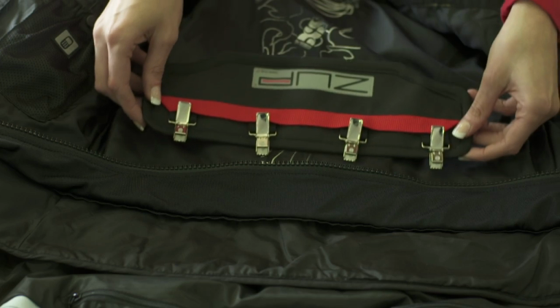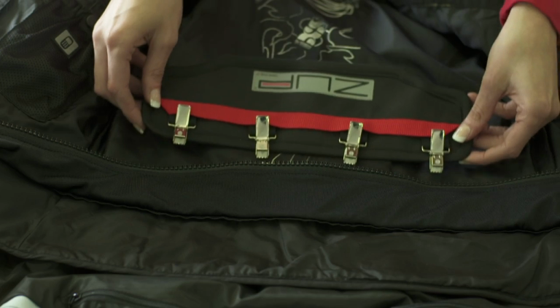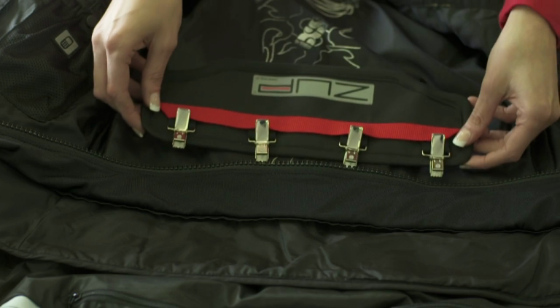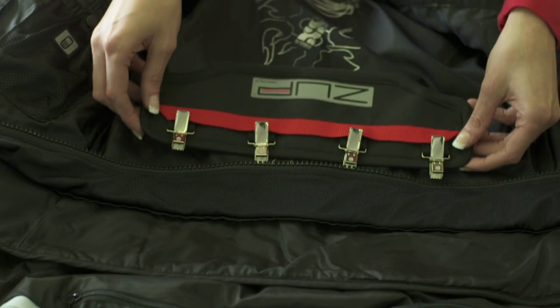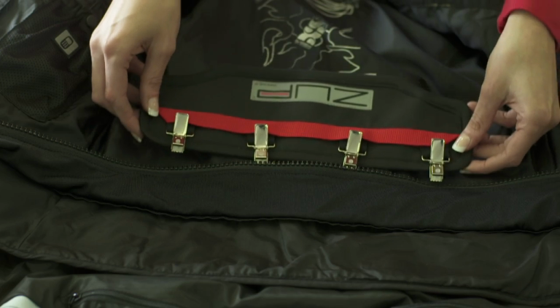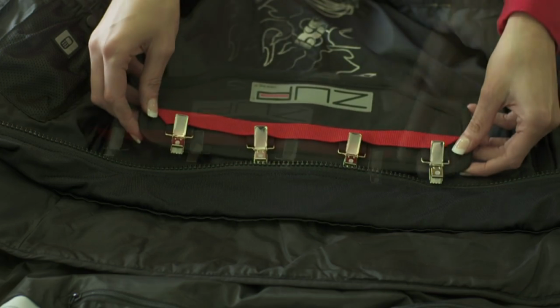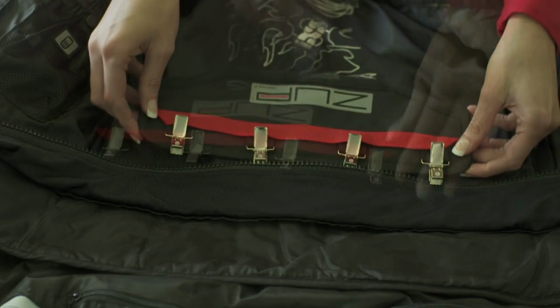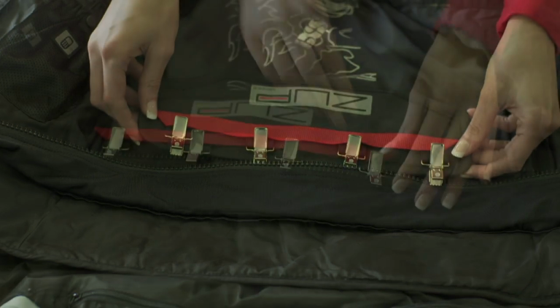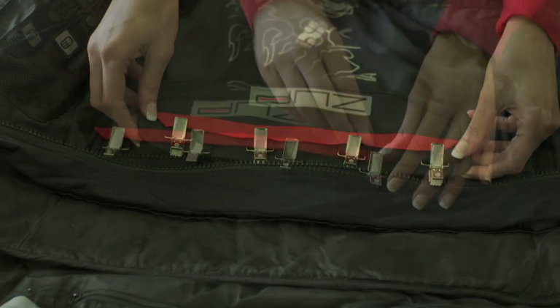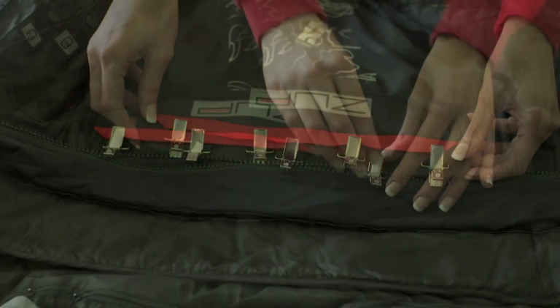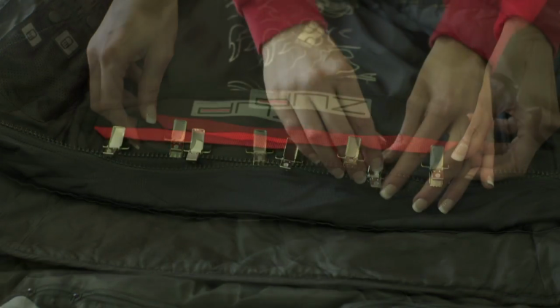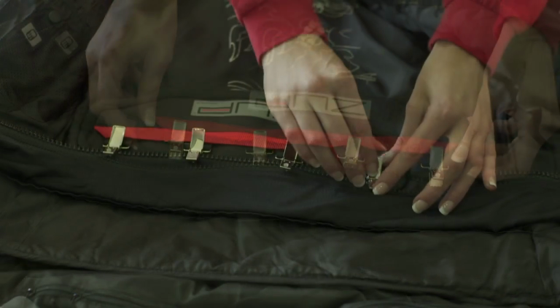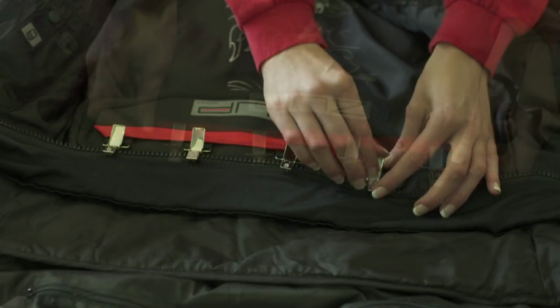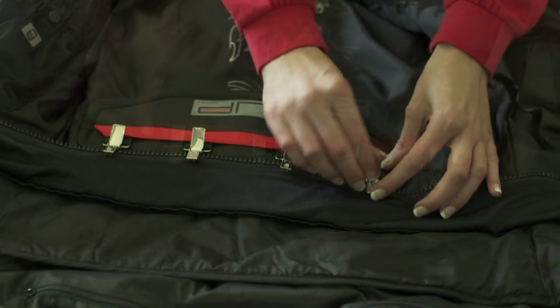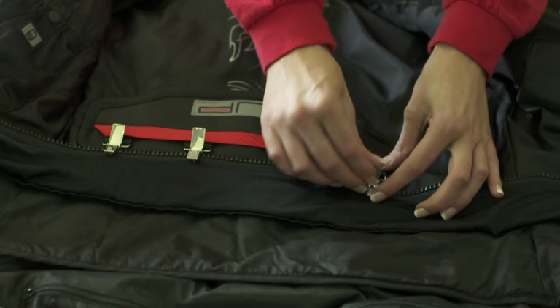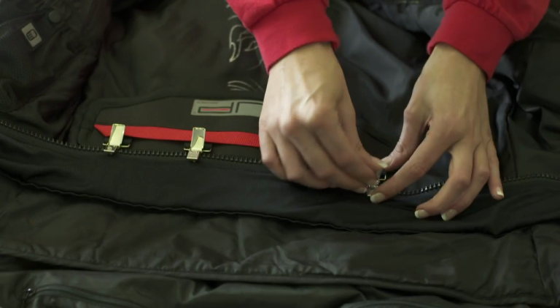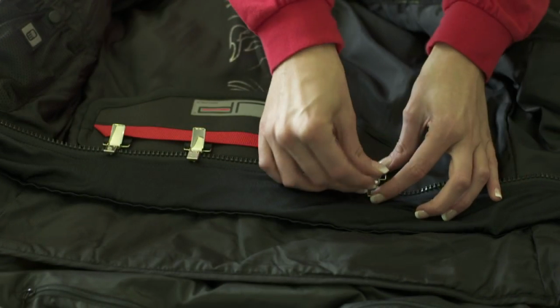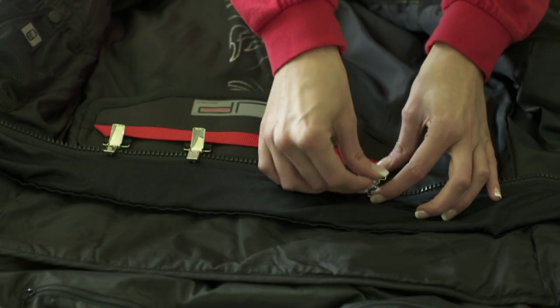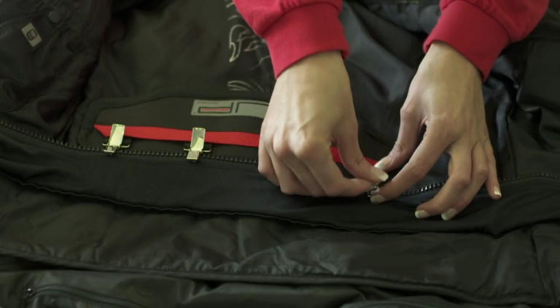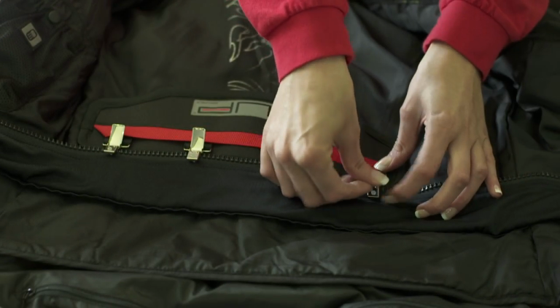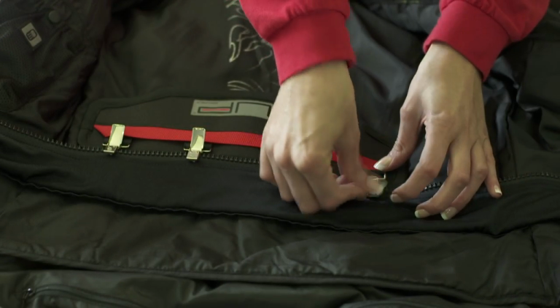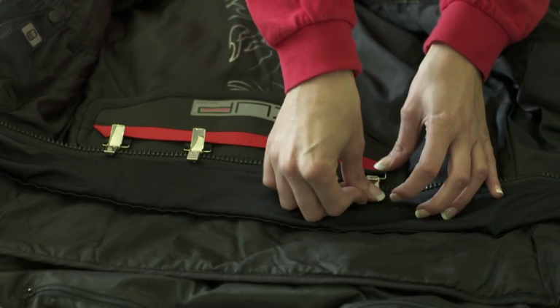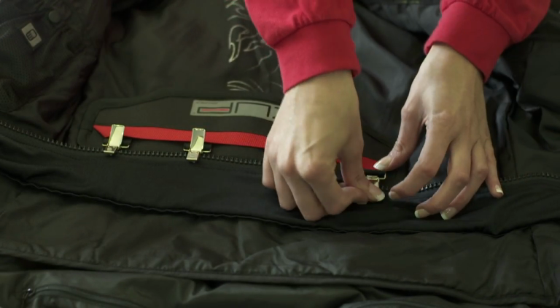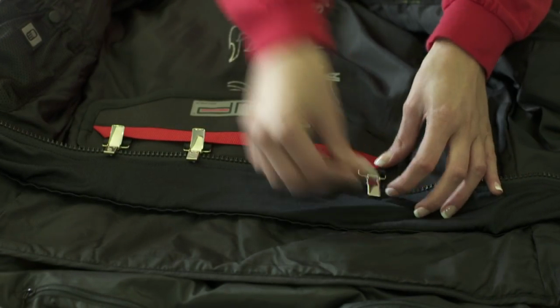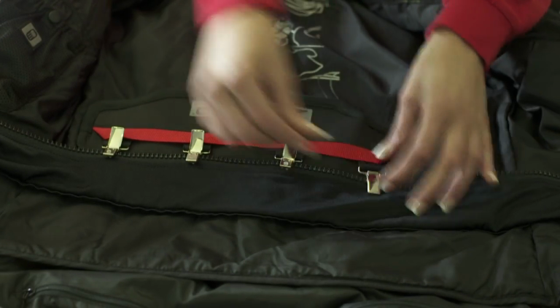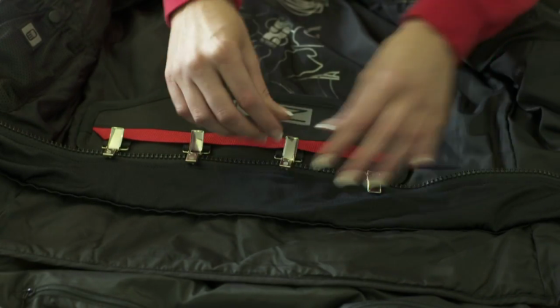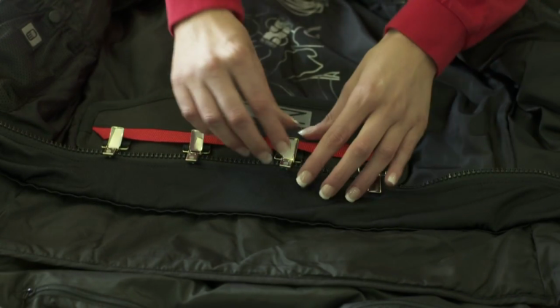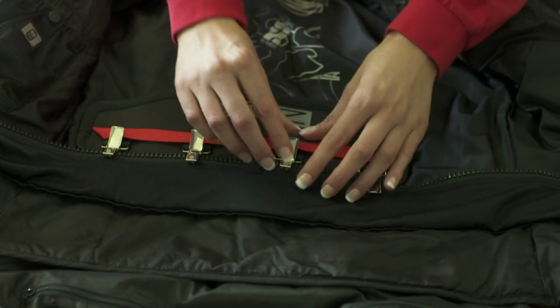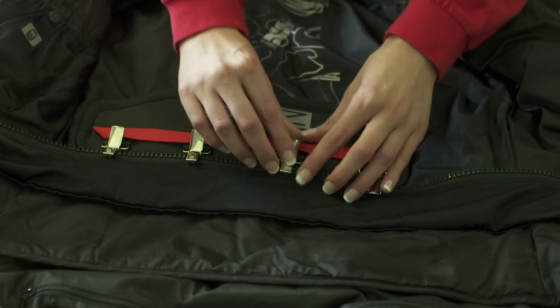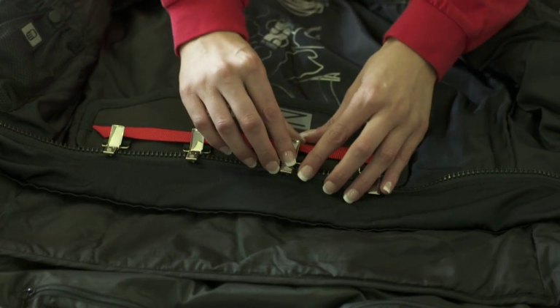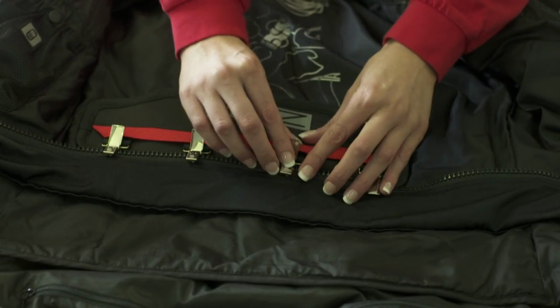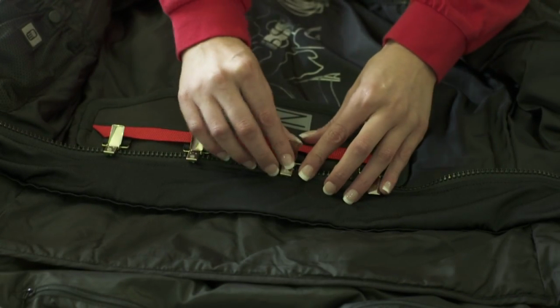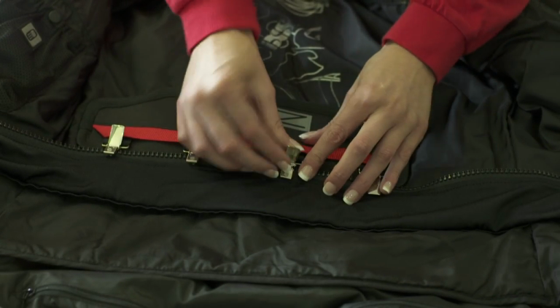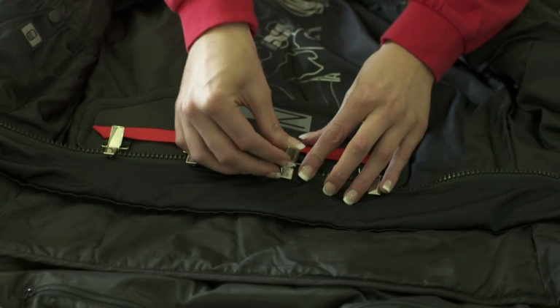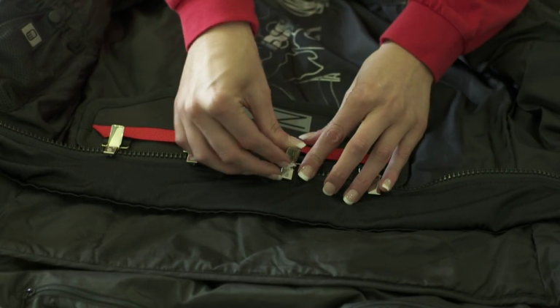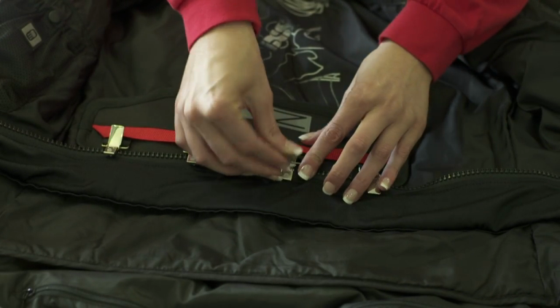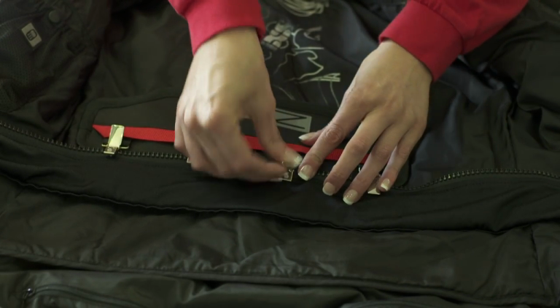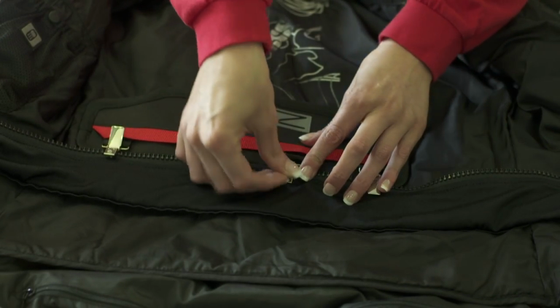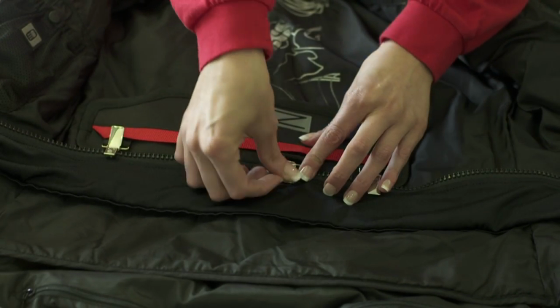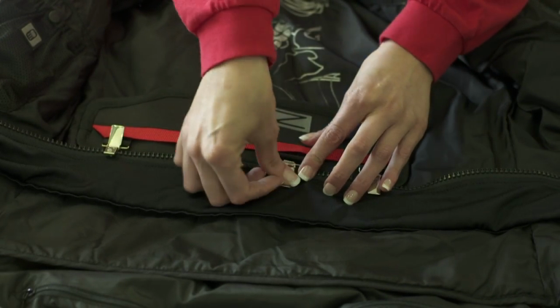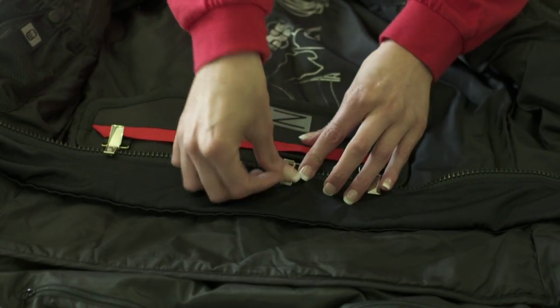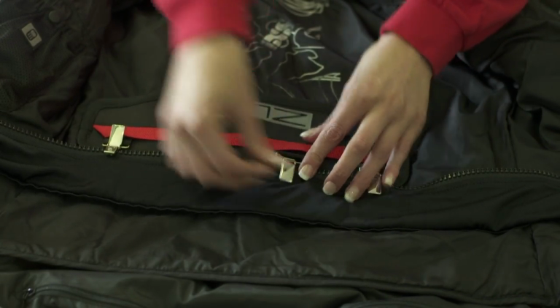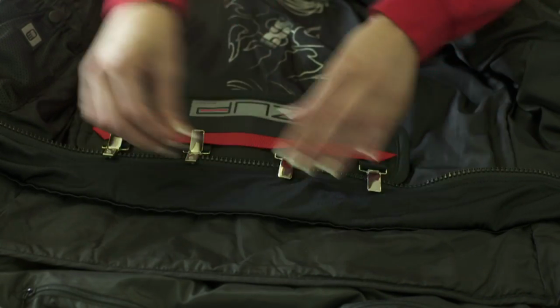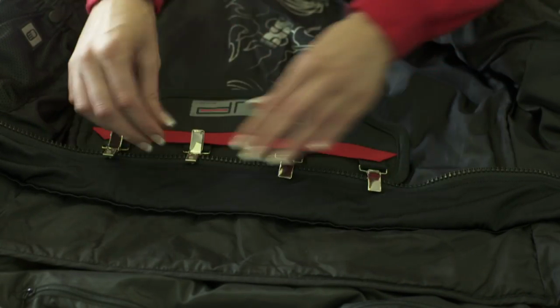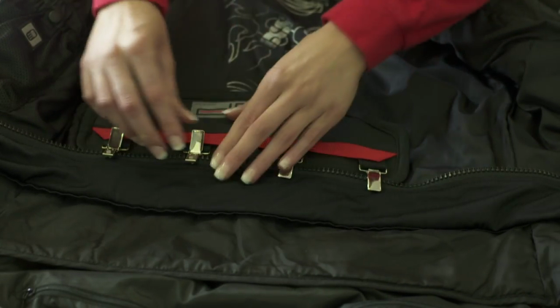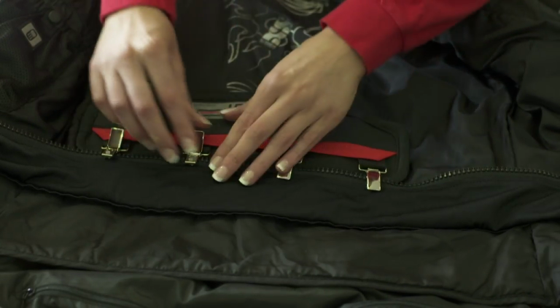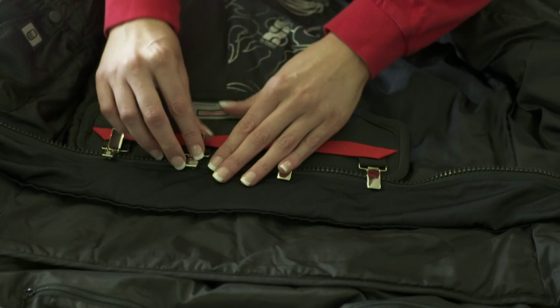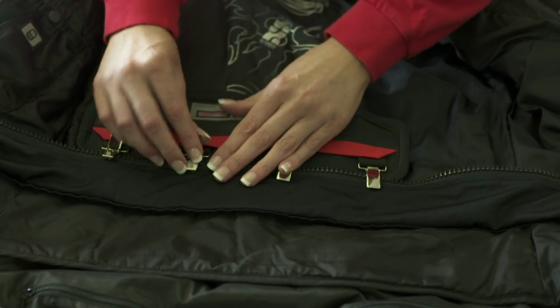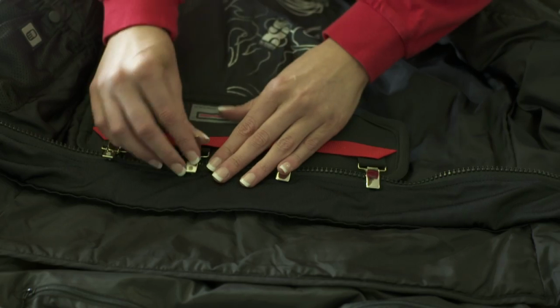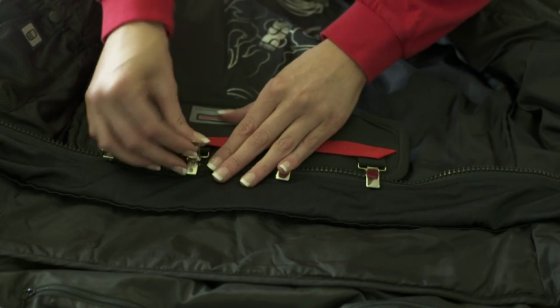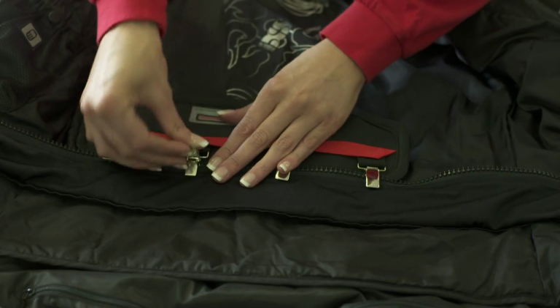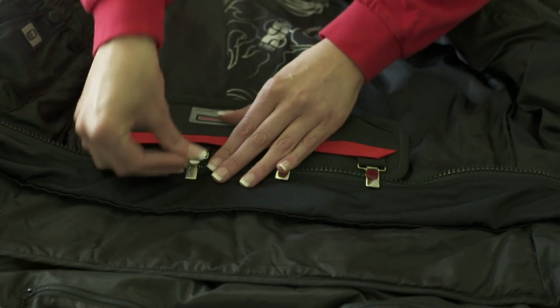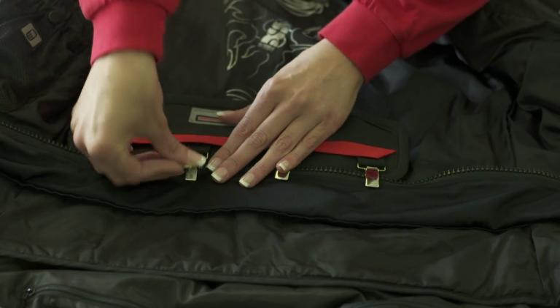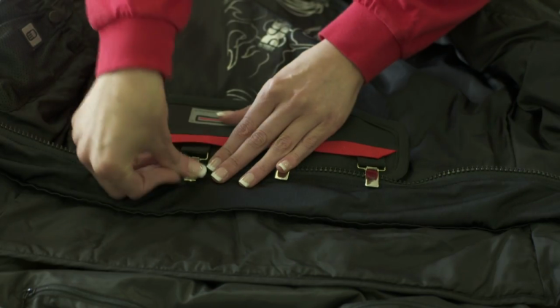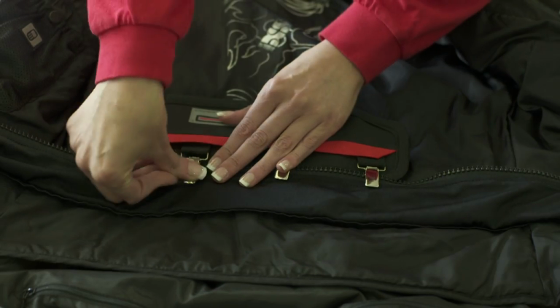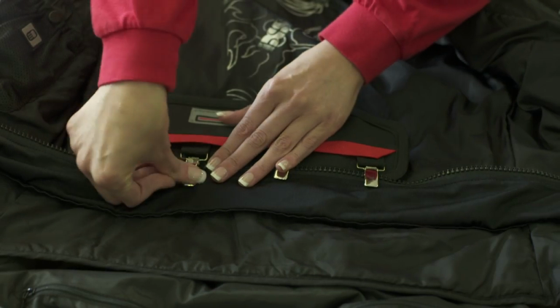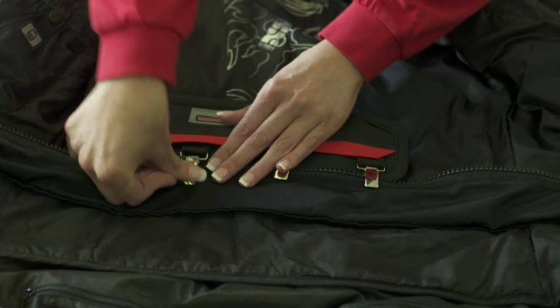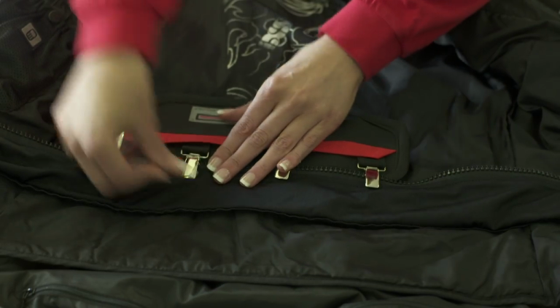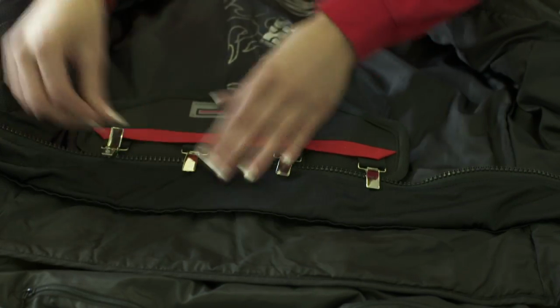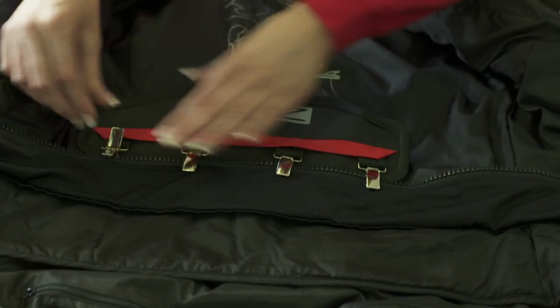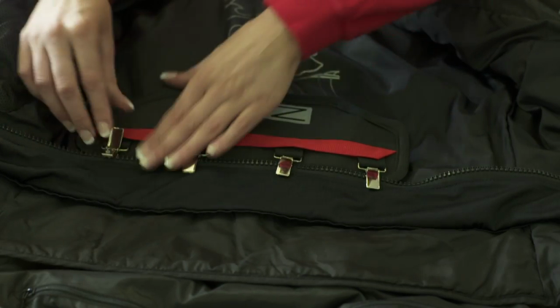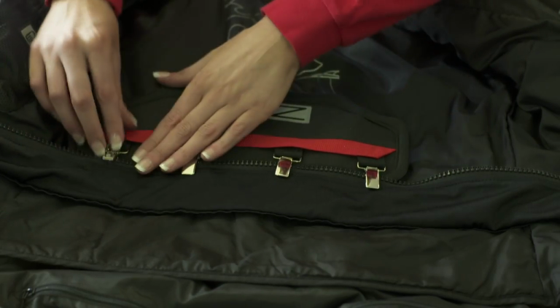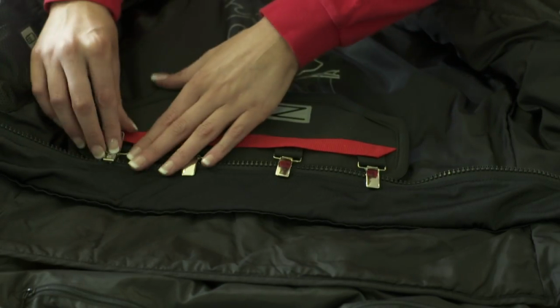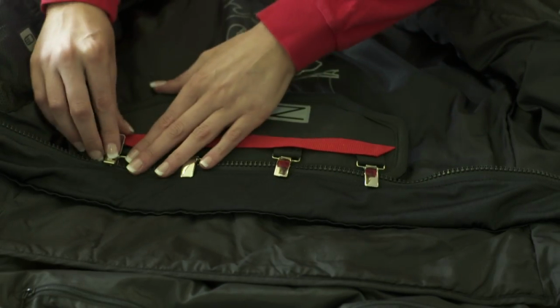To attach the standard jacket link, clip it firmly to the jacket lining or to an existing zip.